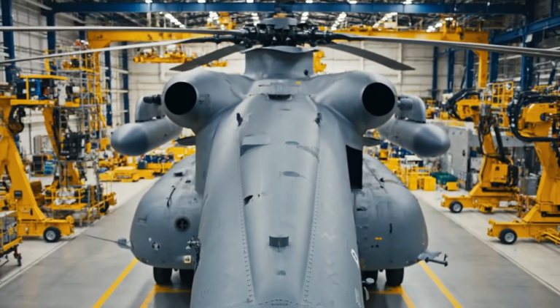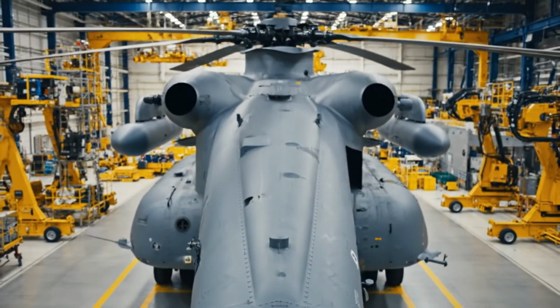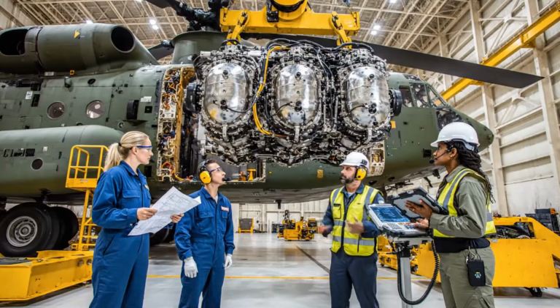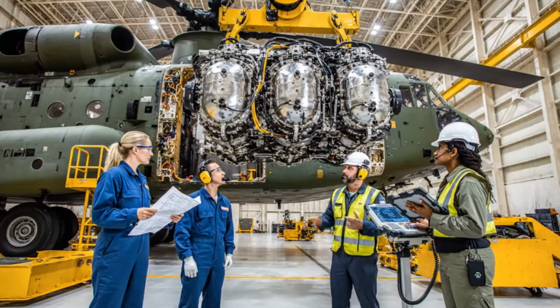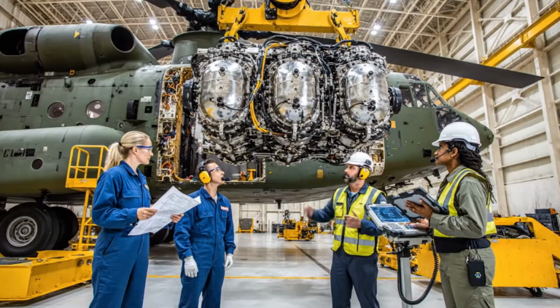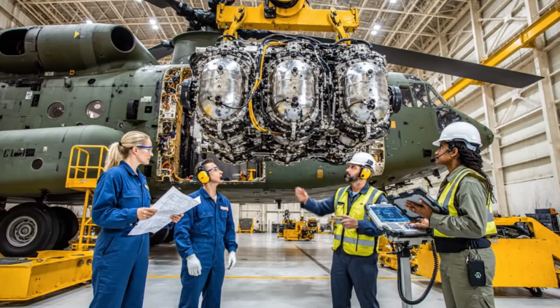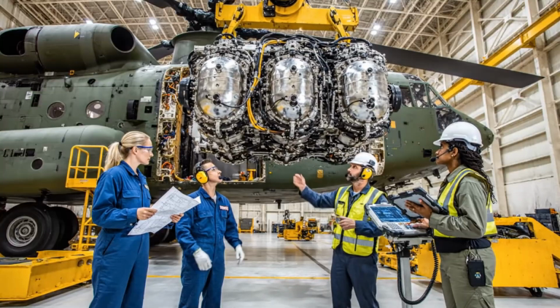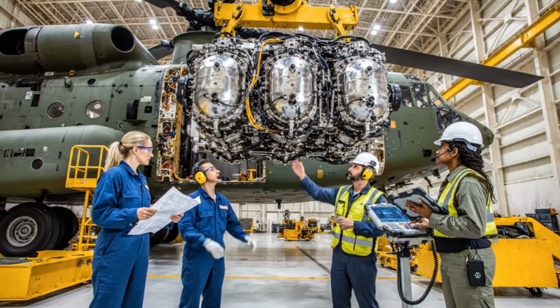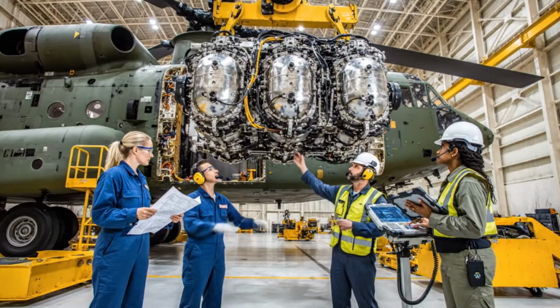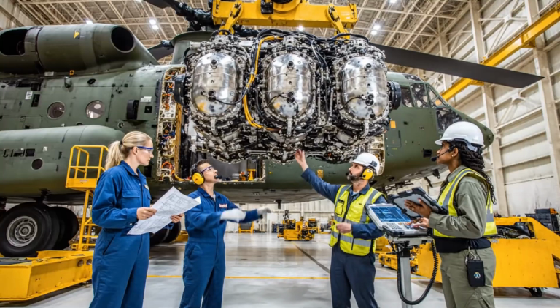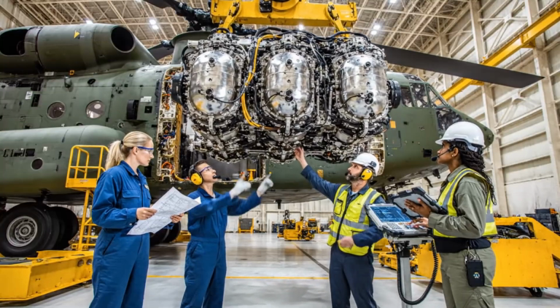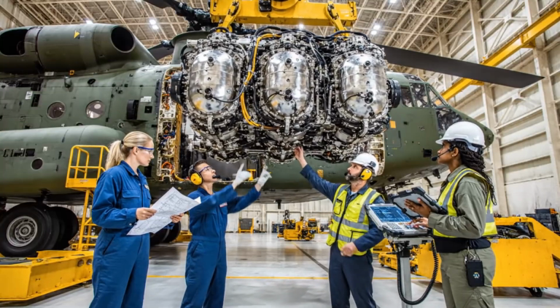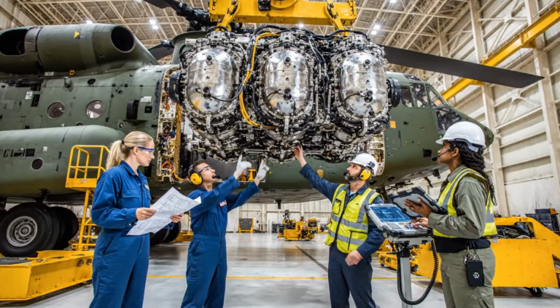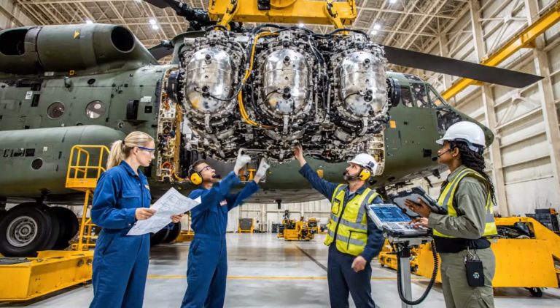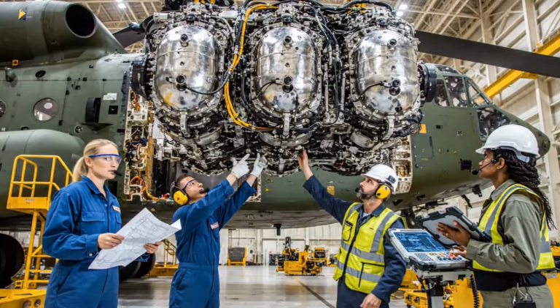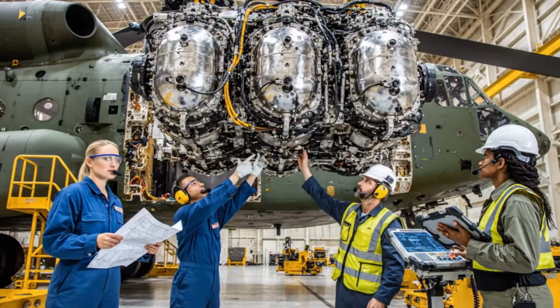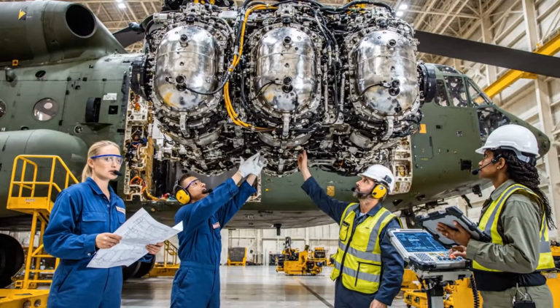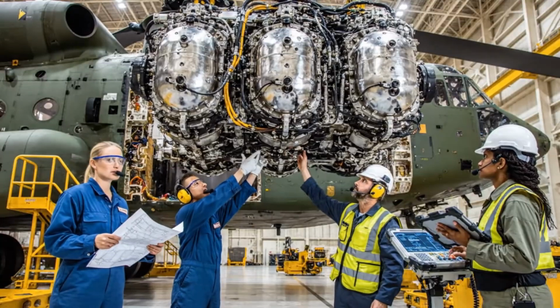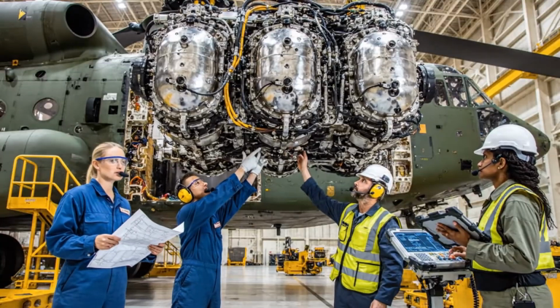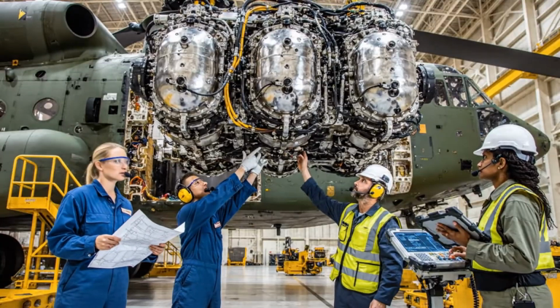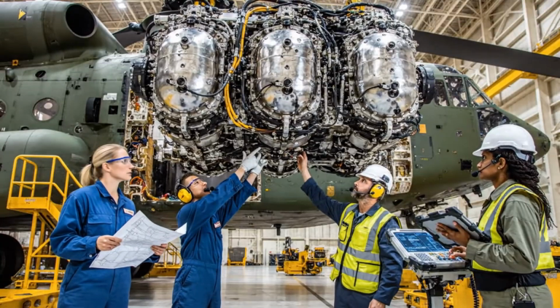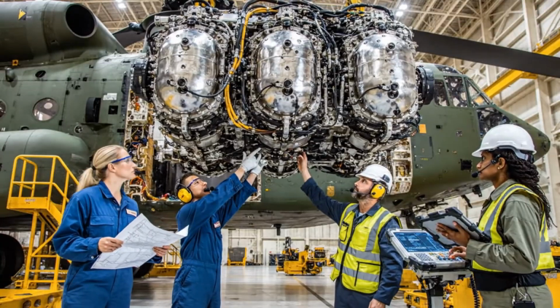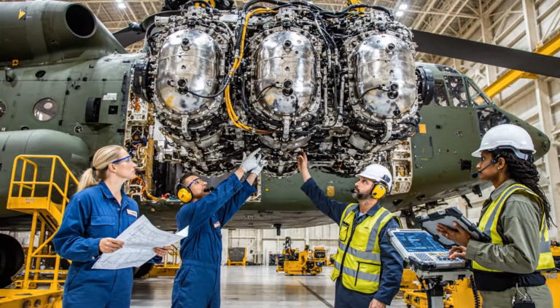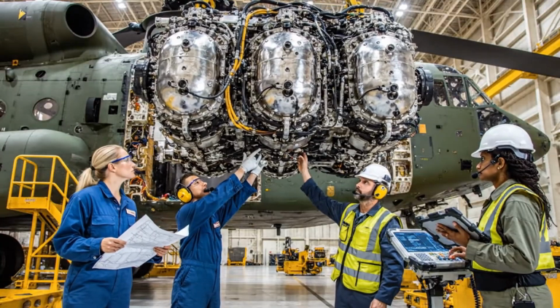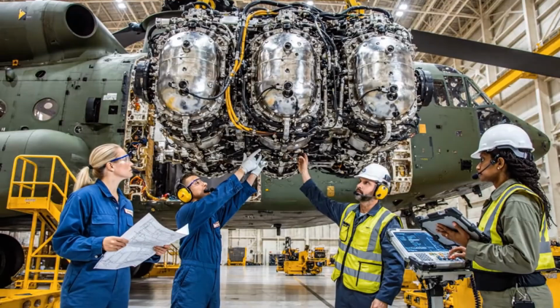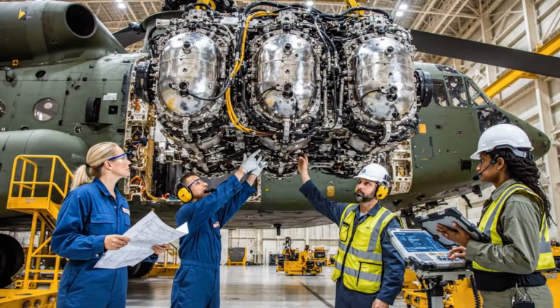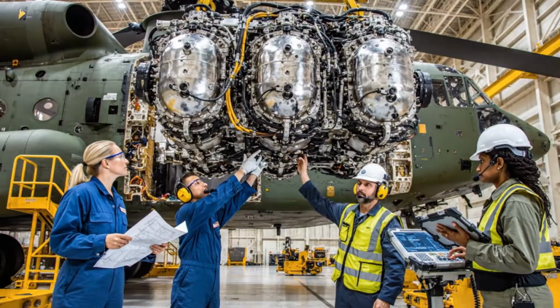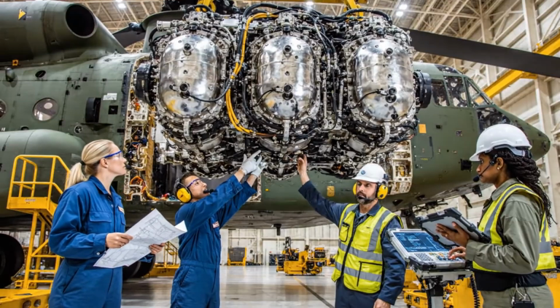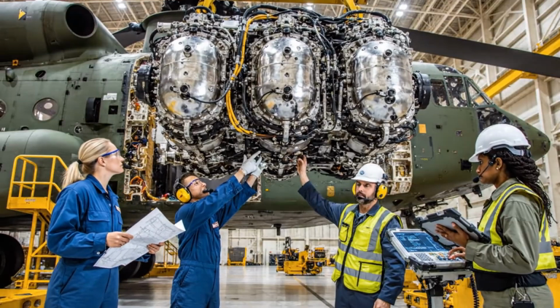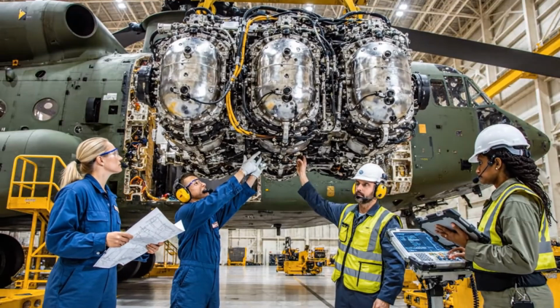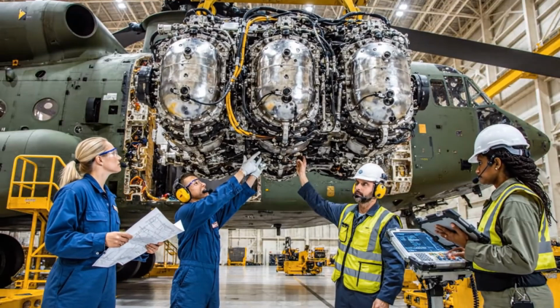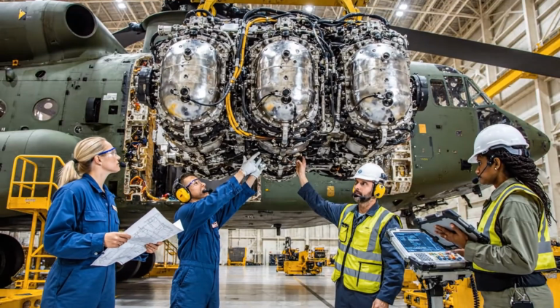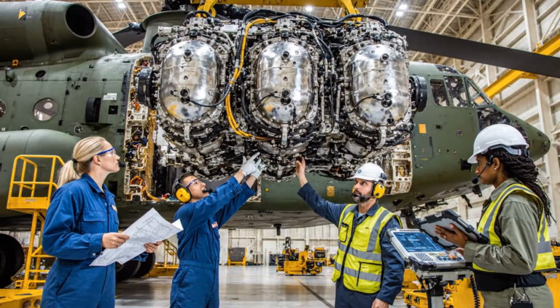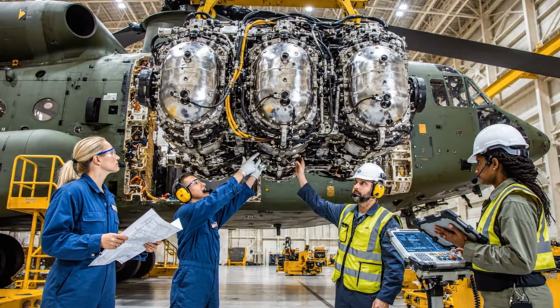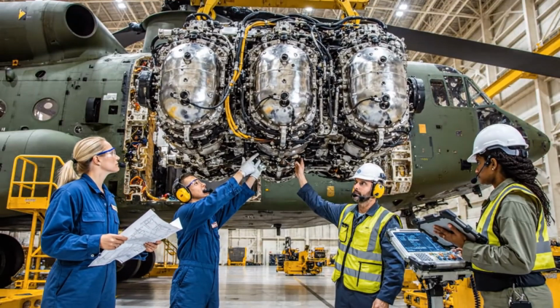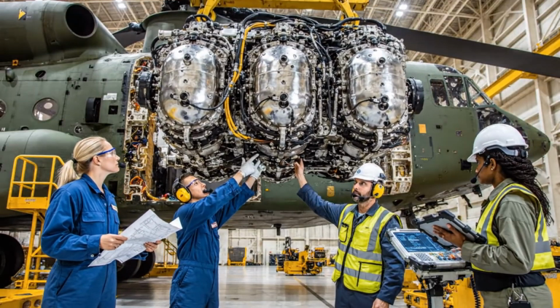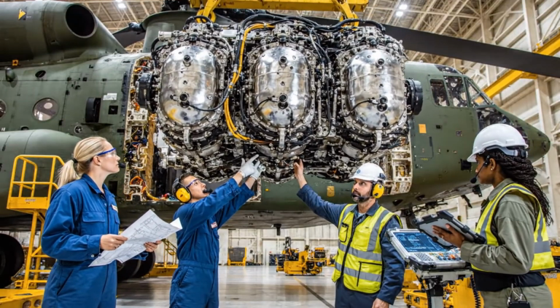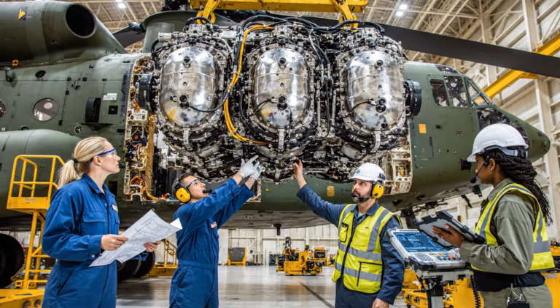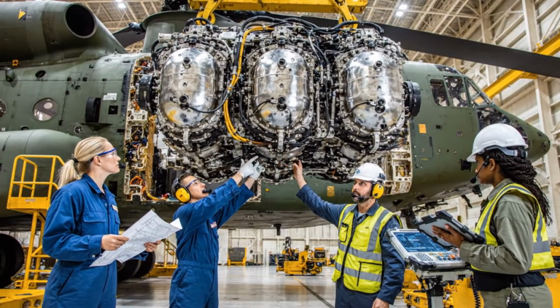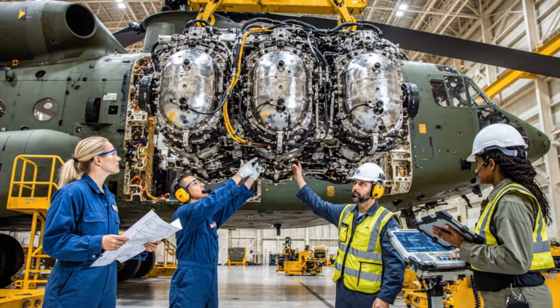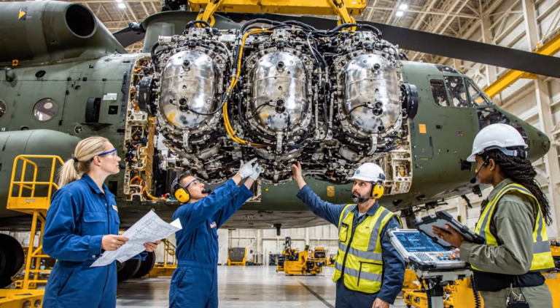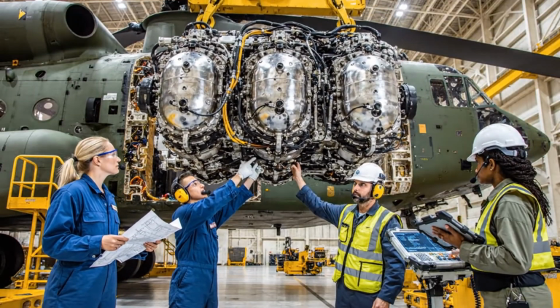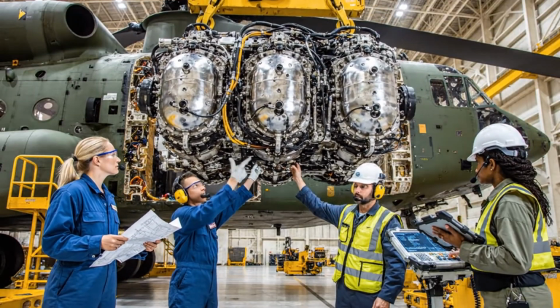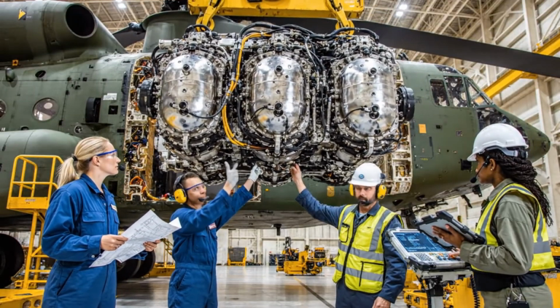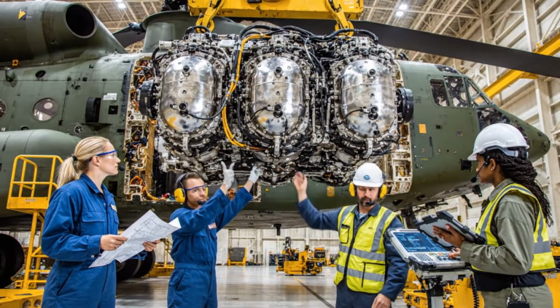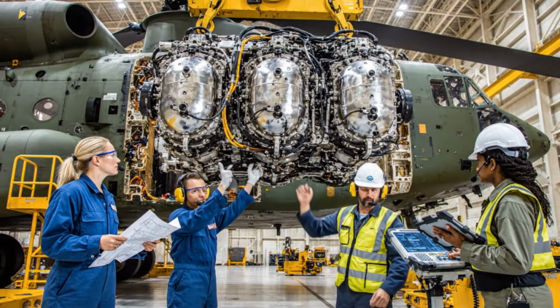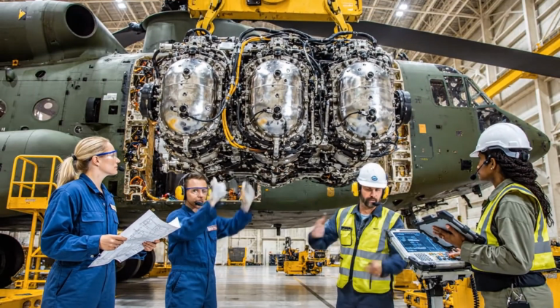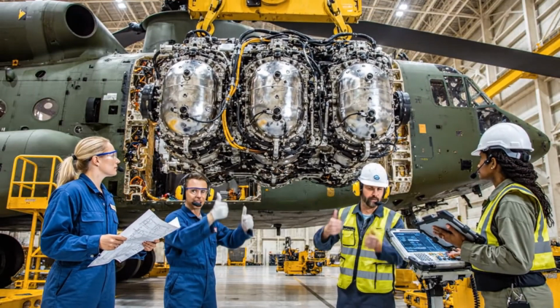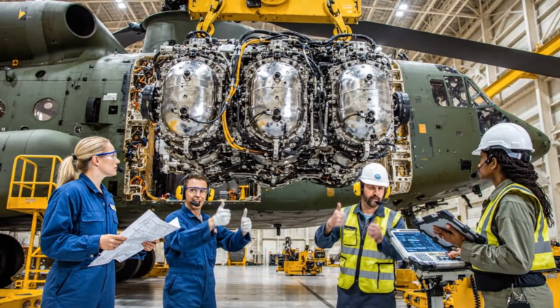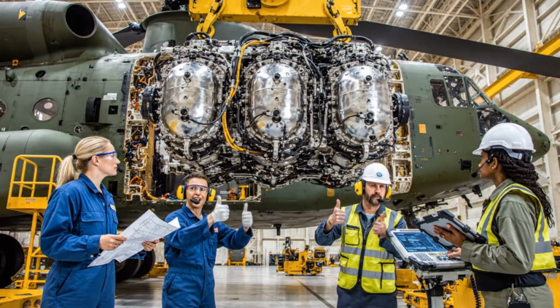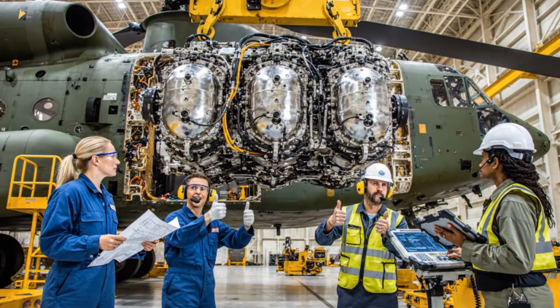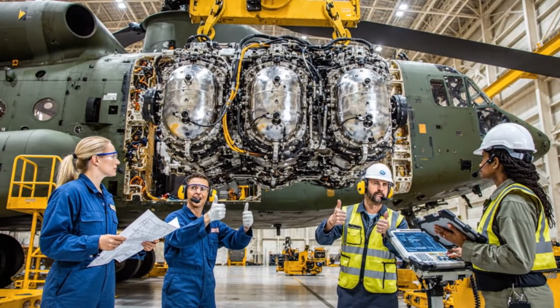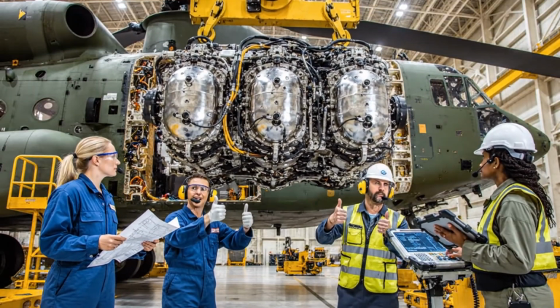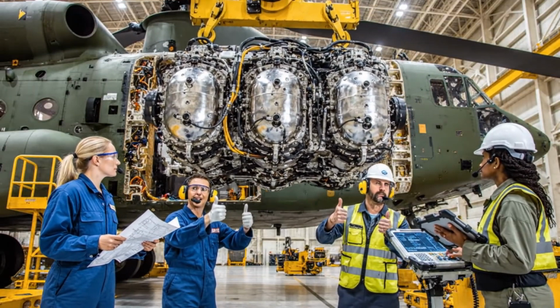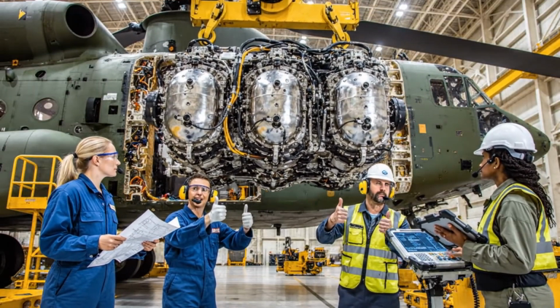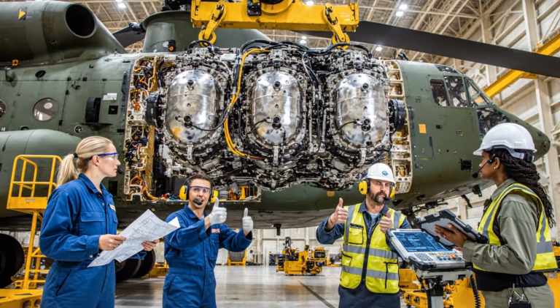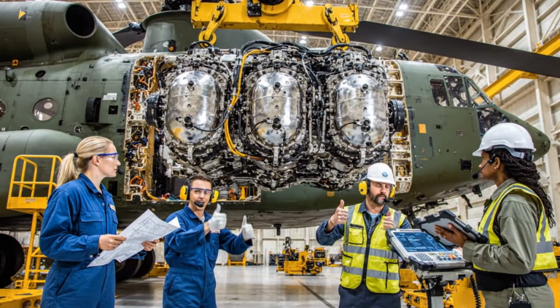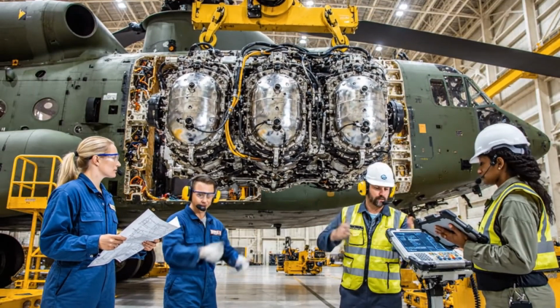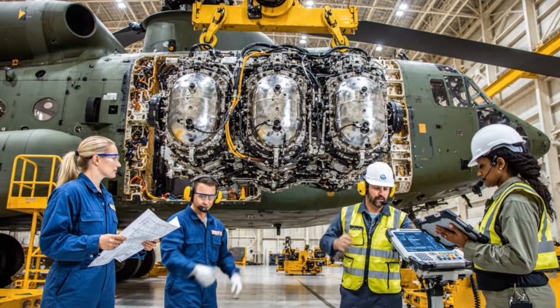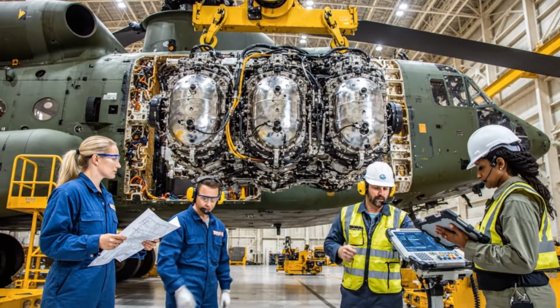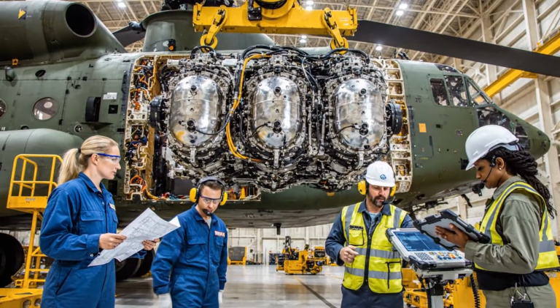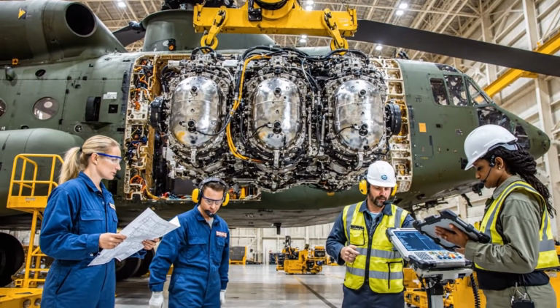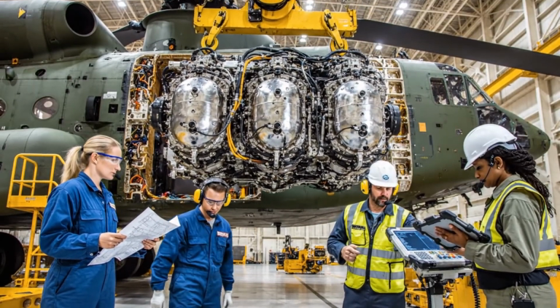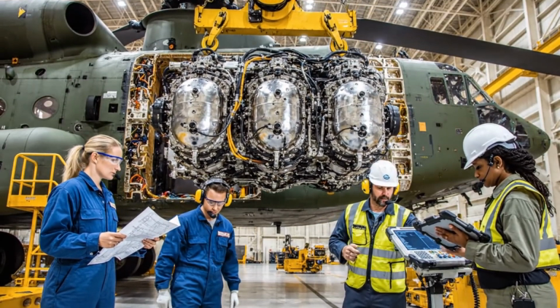Alright team, steady on the alignment. Copy that. Slowing the descent now. We have green indicators across the board. Secure it.